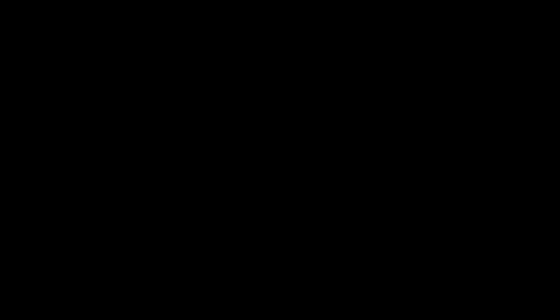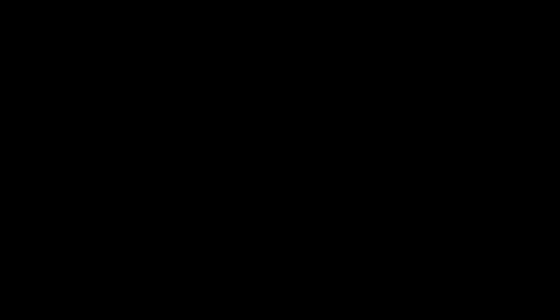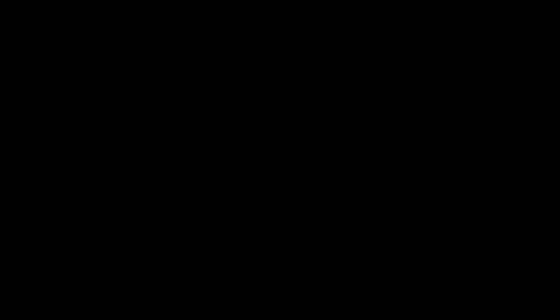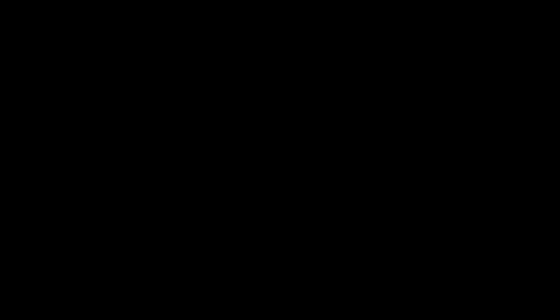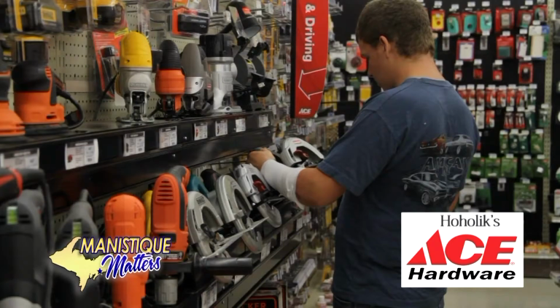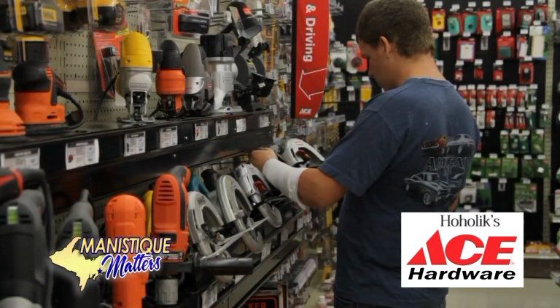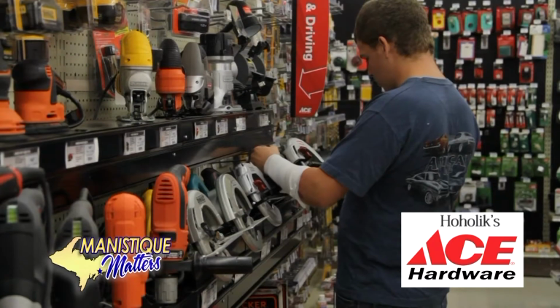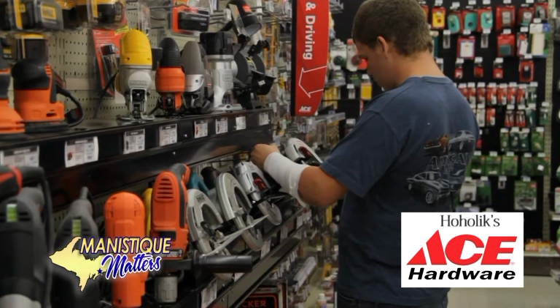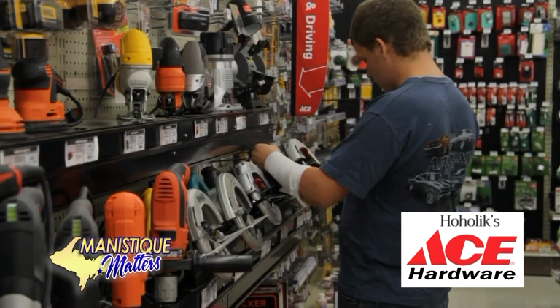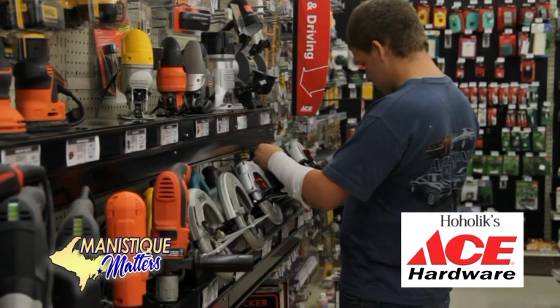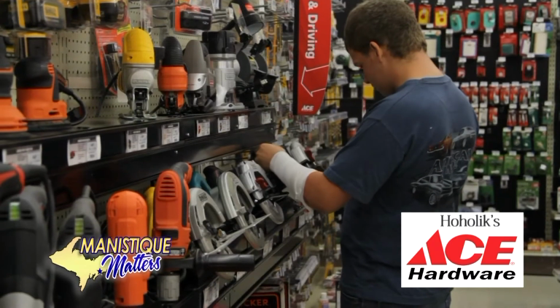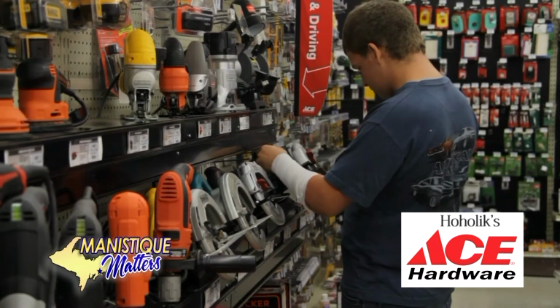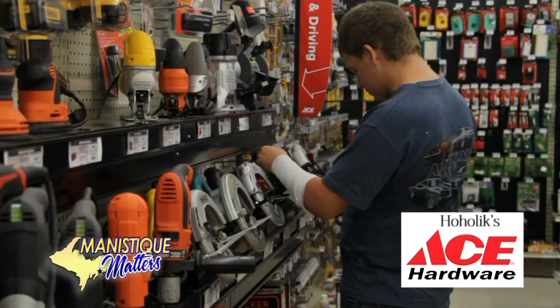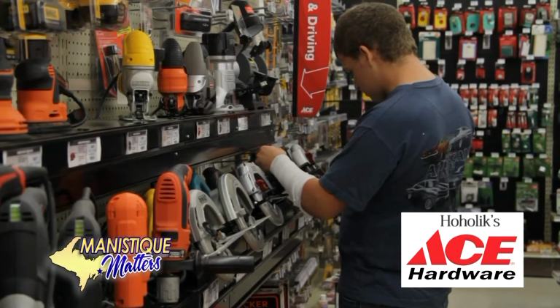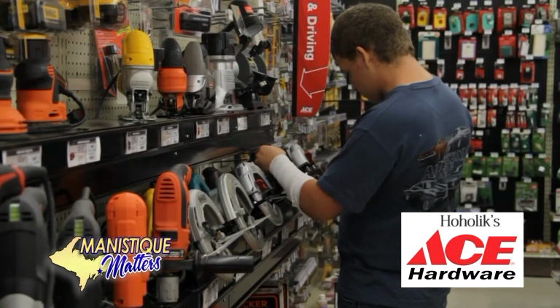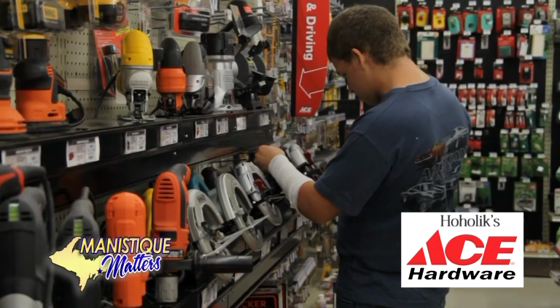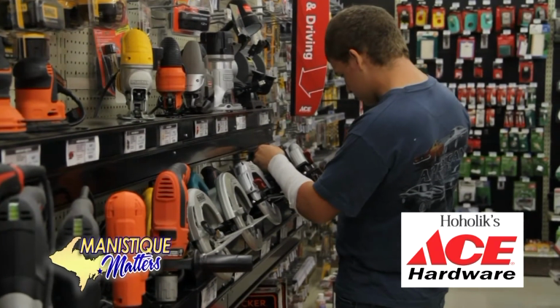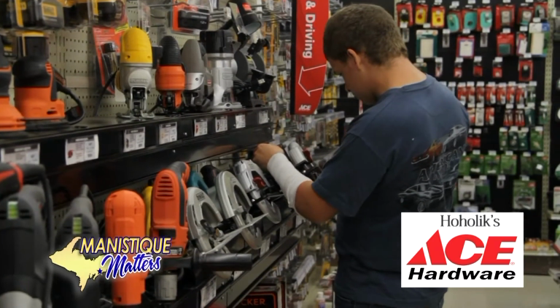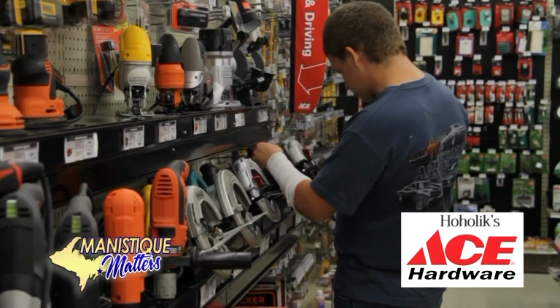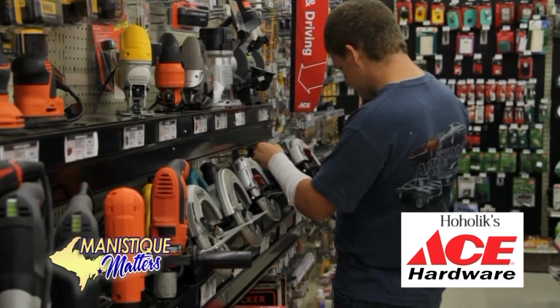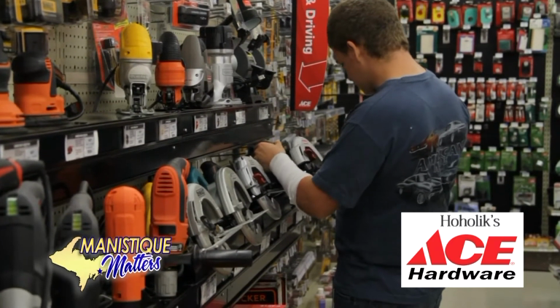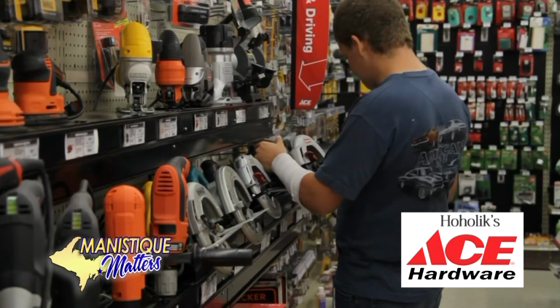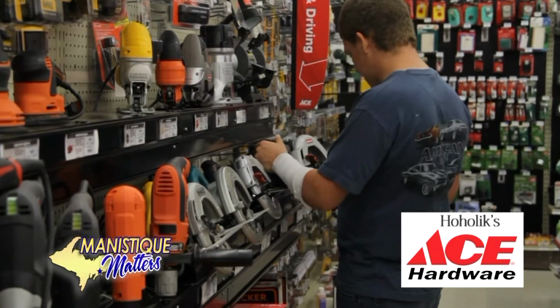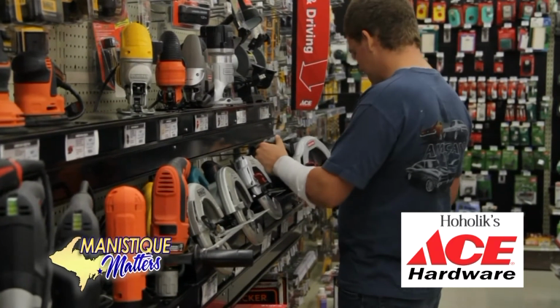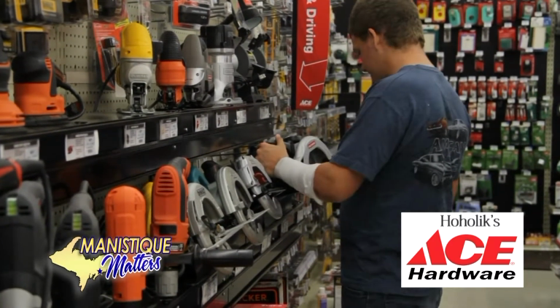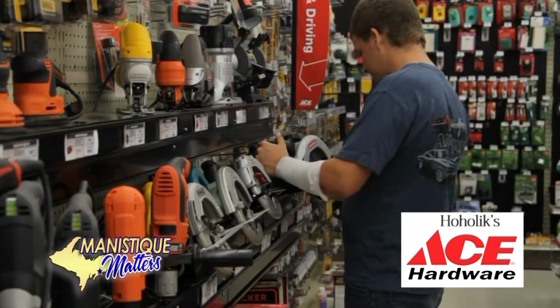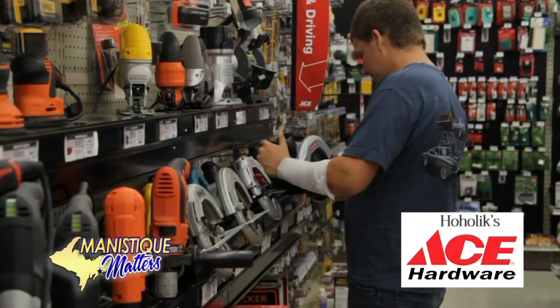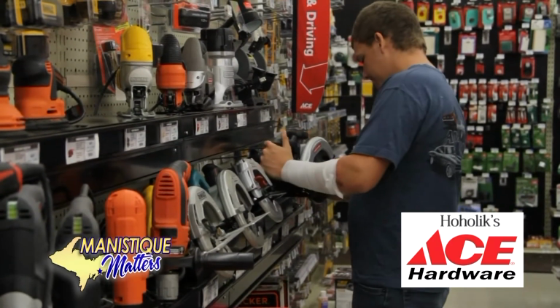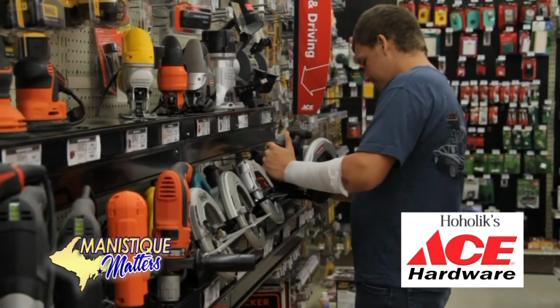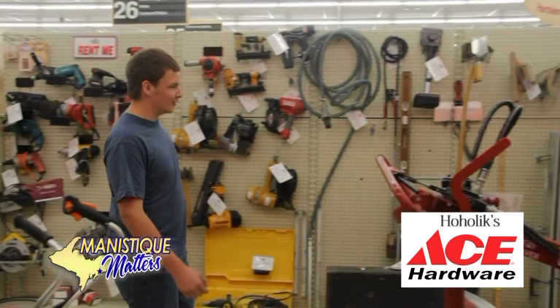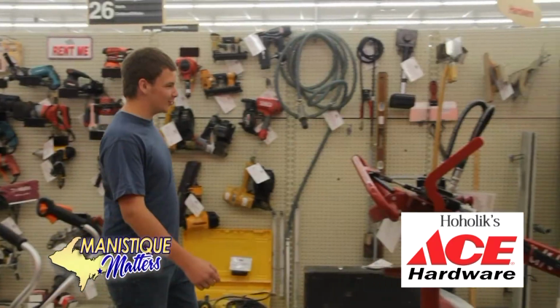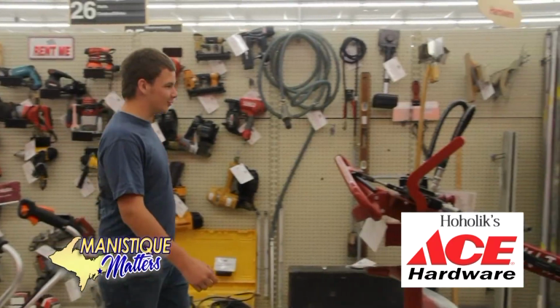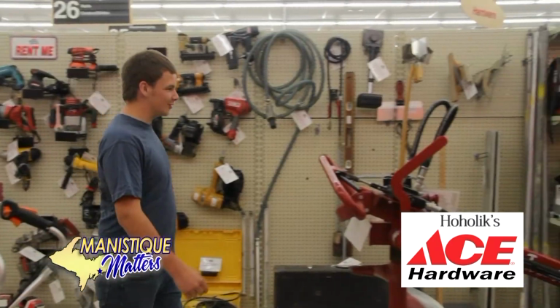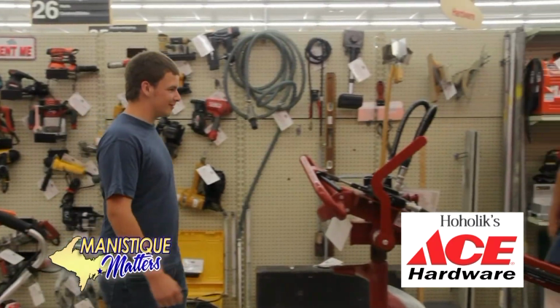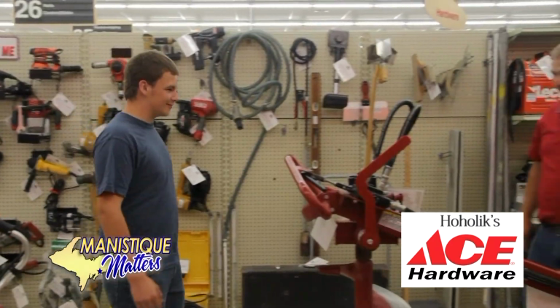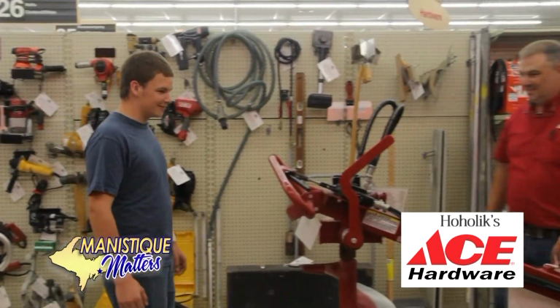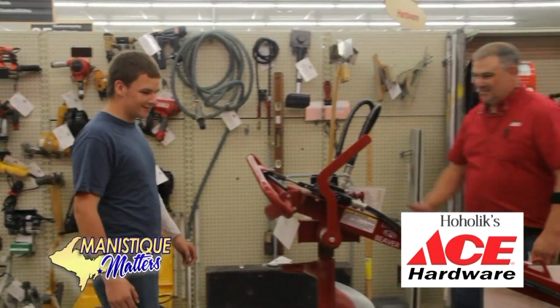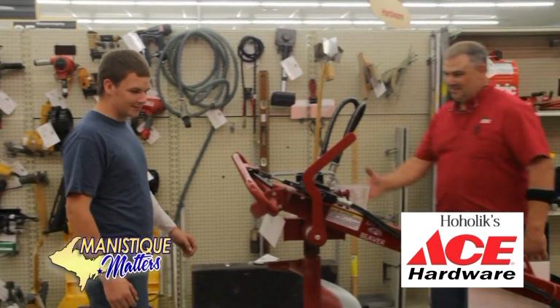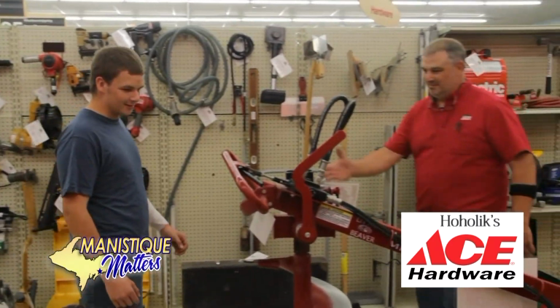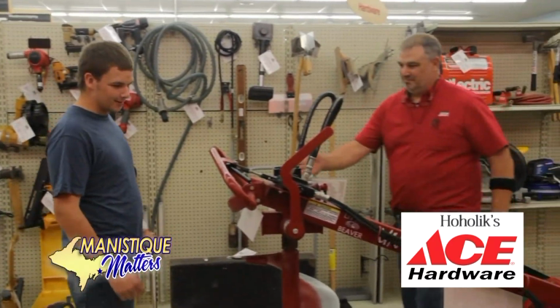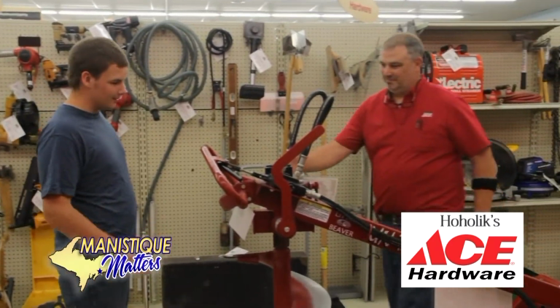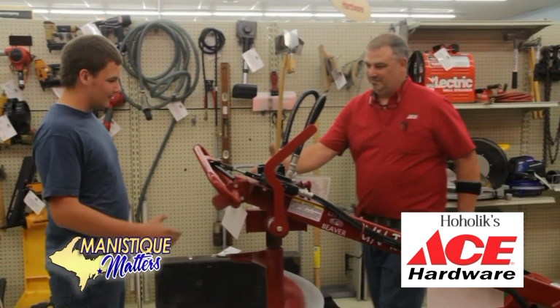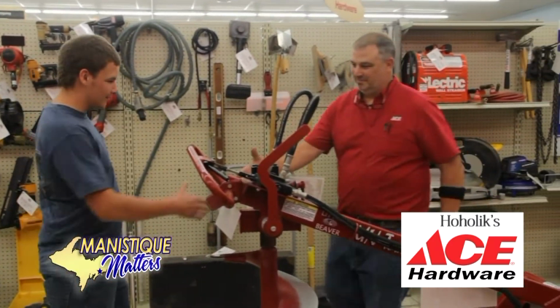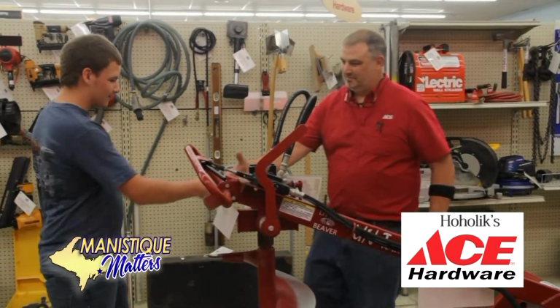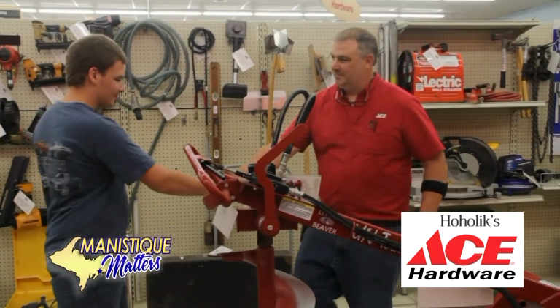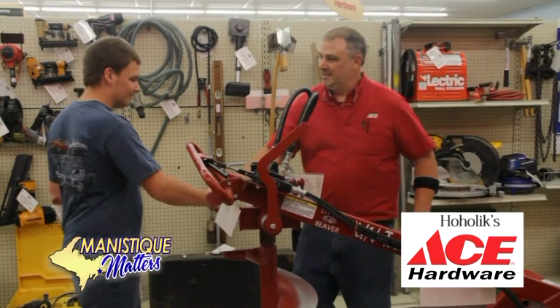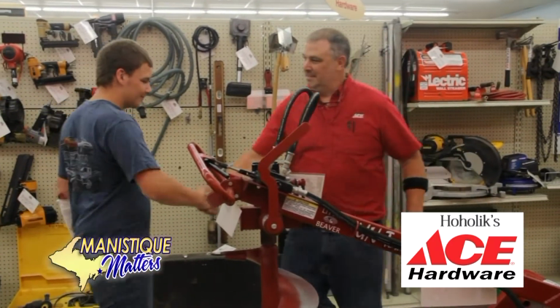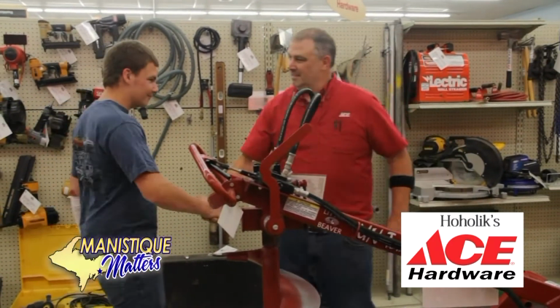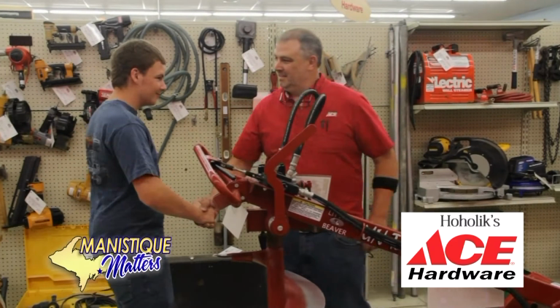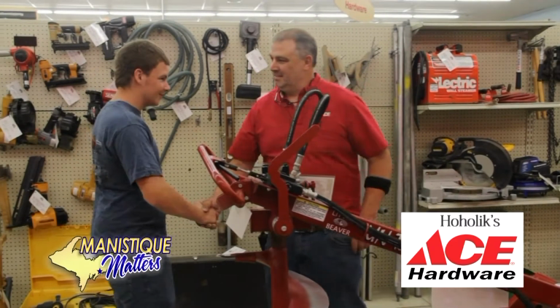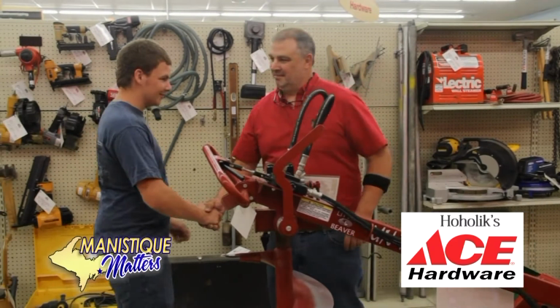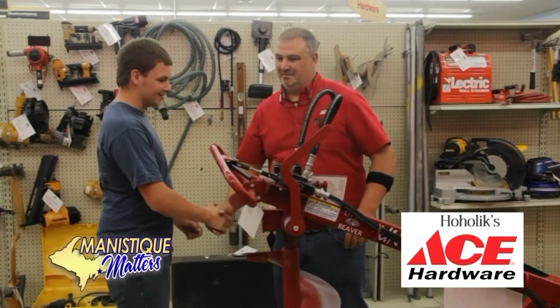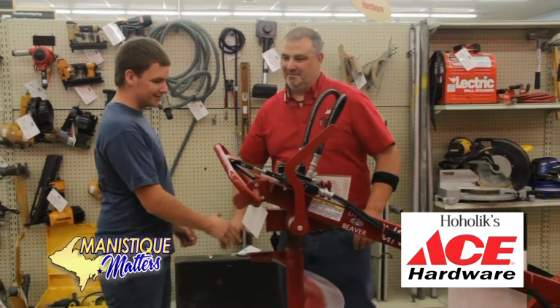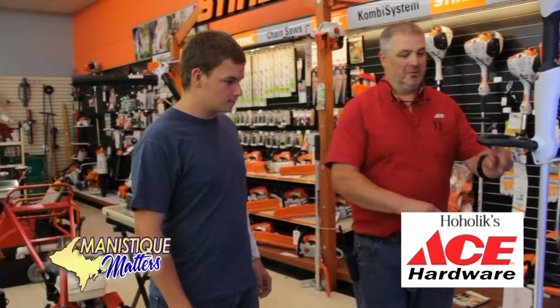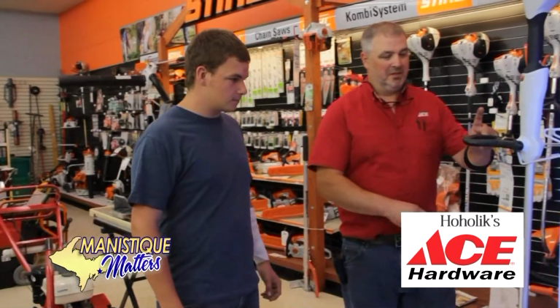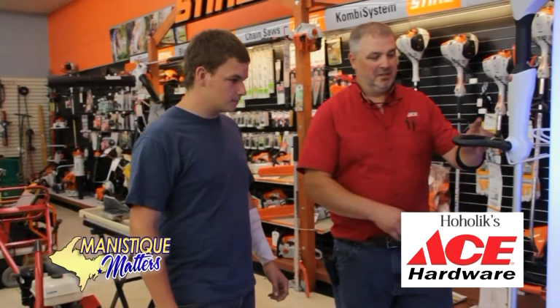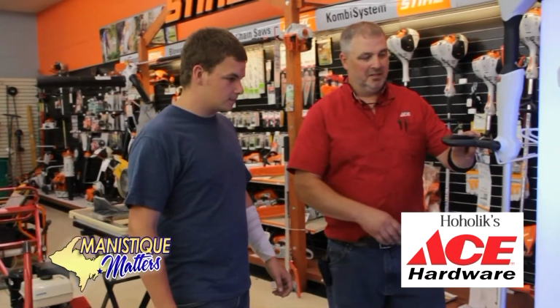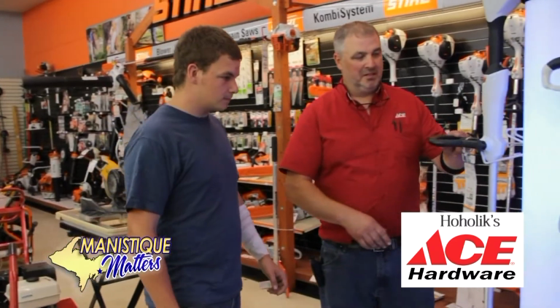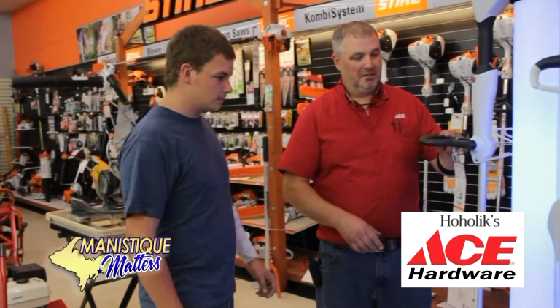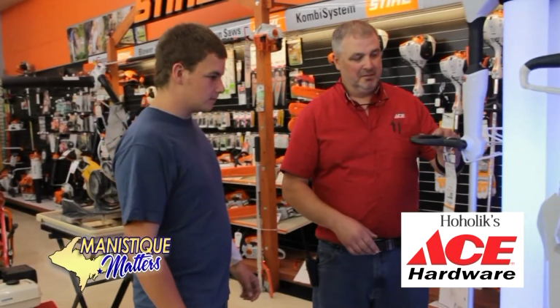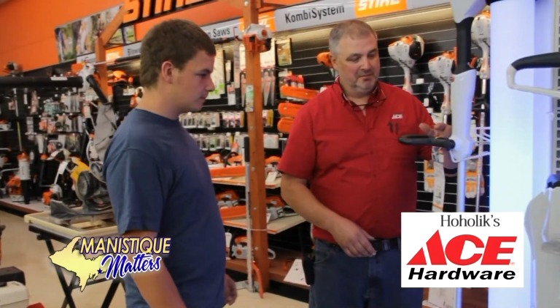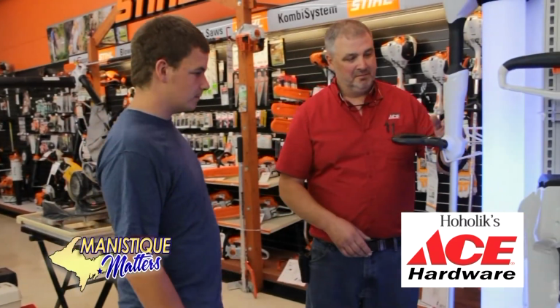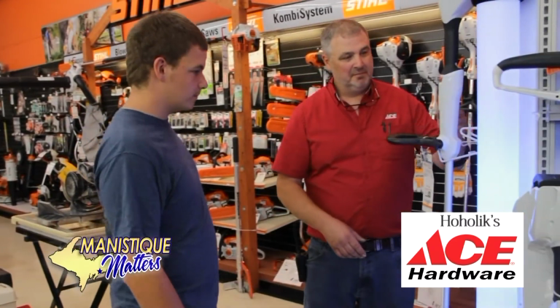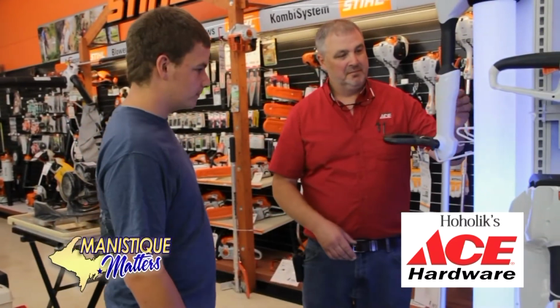Check out all the projects on your home improvement to-do list at Hoholics Ace Hardware. You'll receive excellent service from a courteous and informed expert.